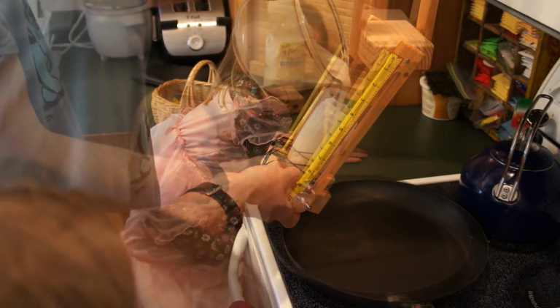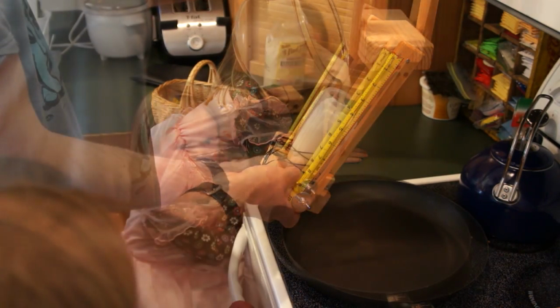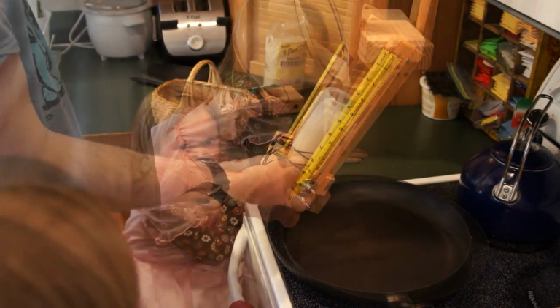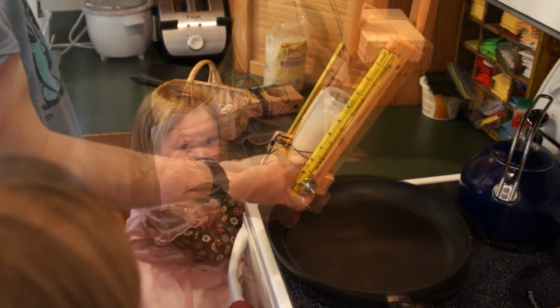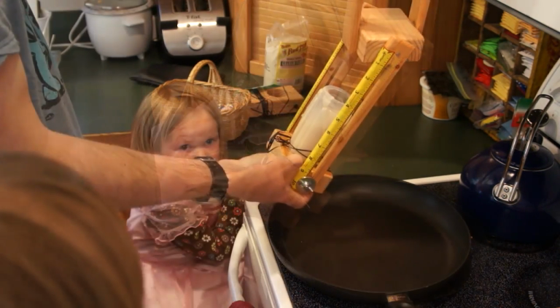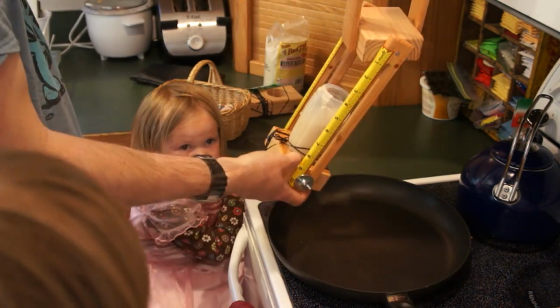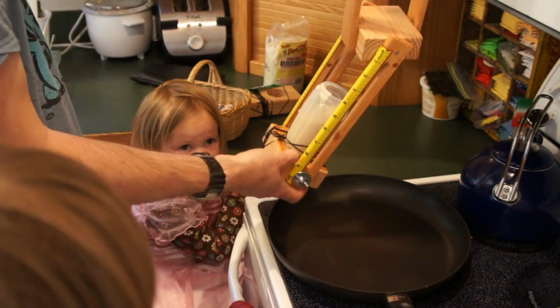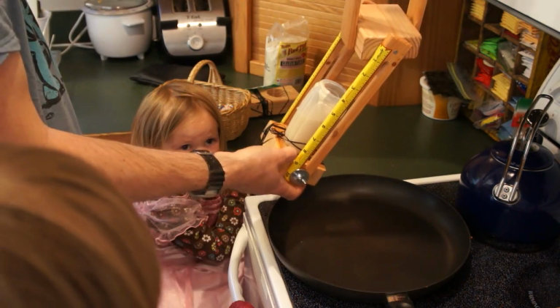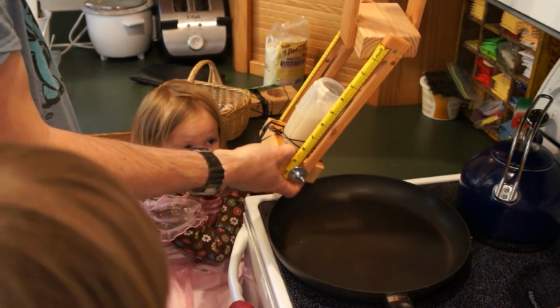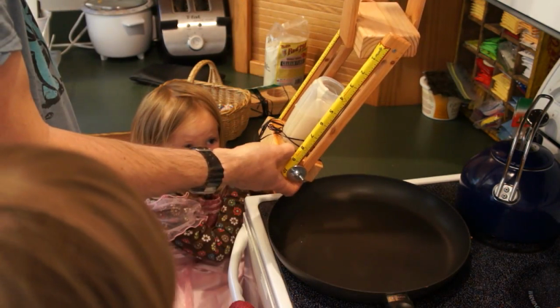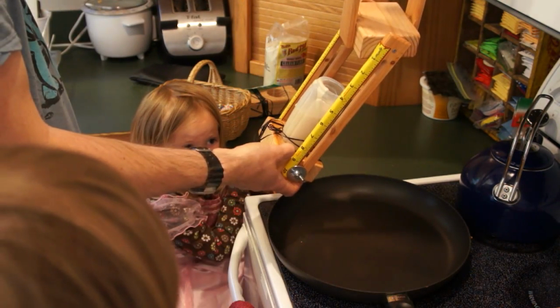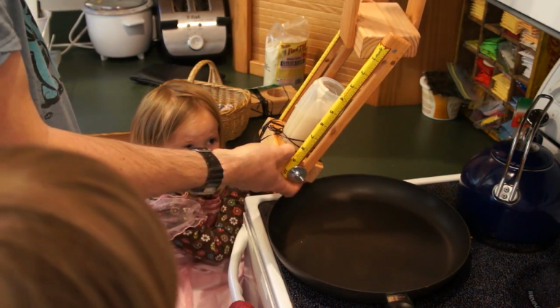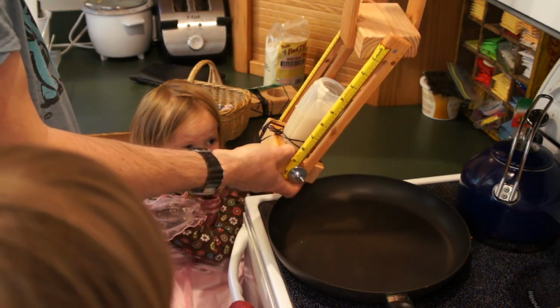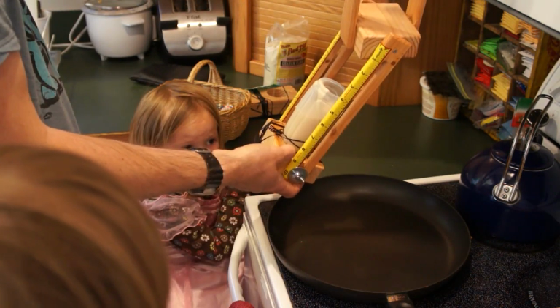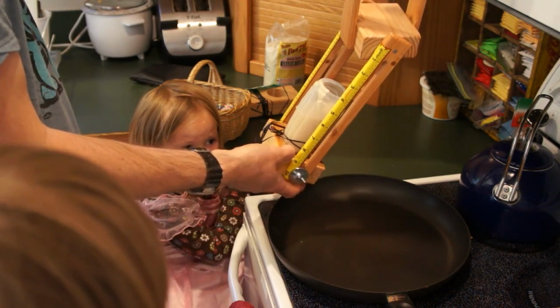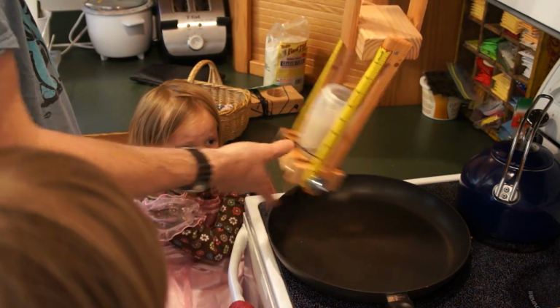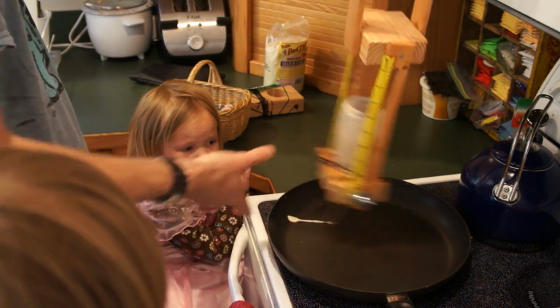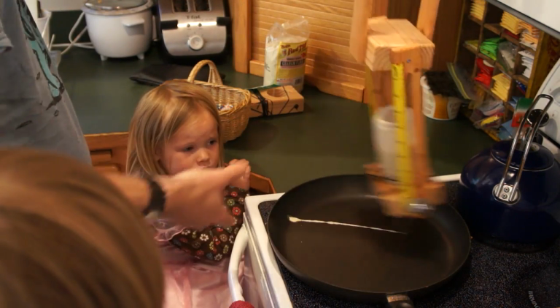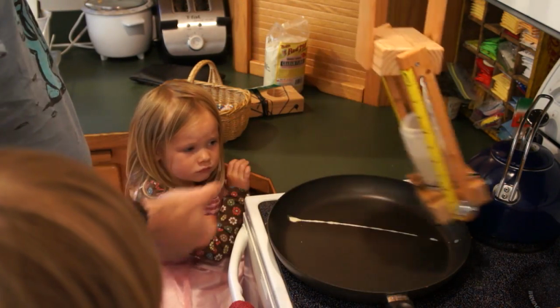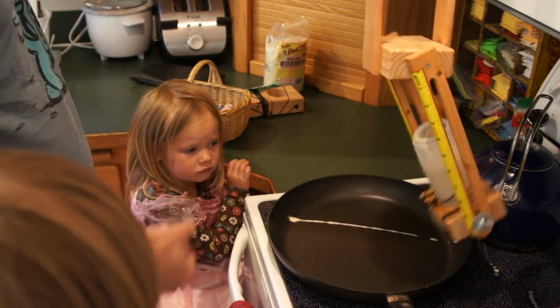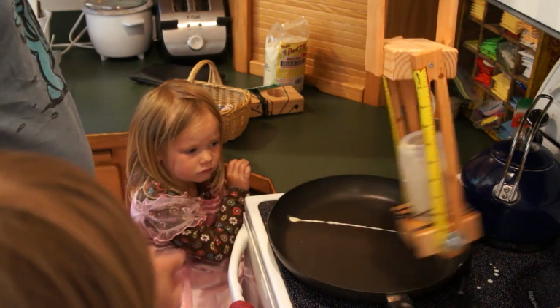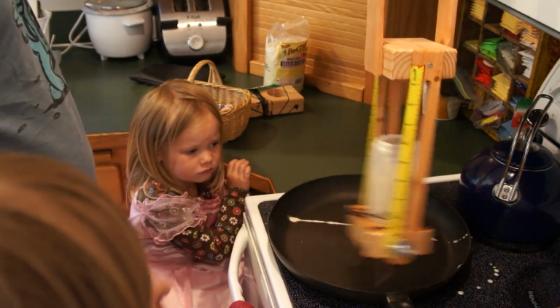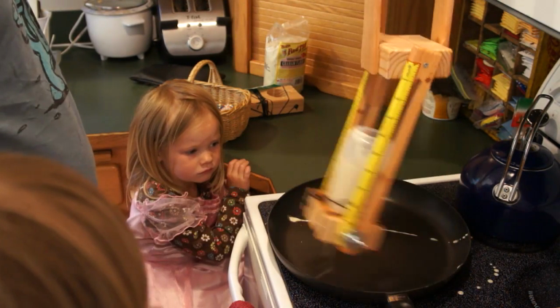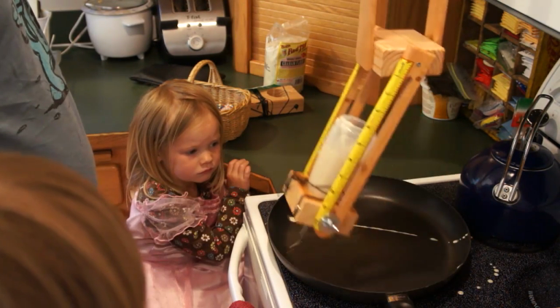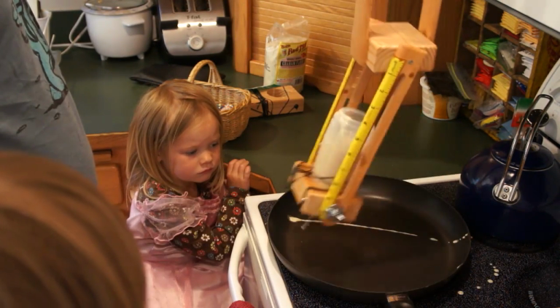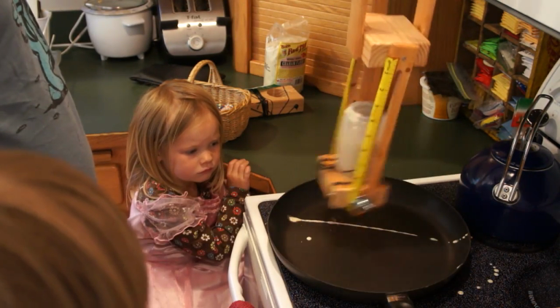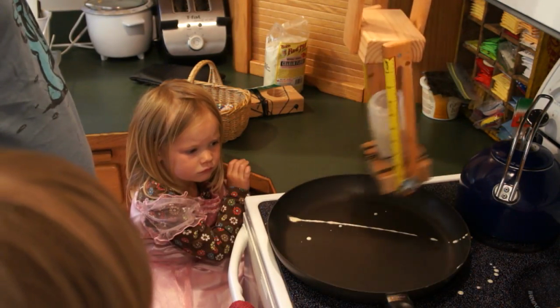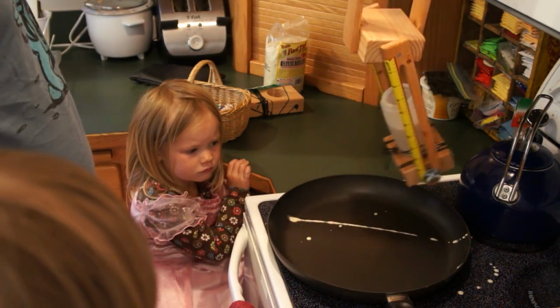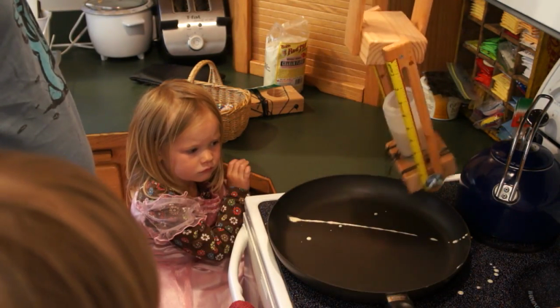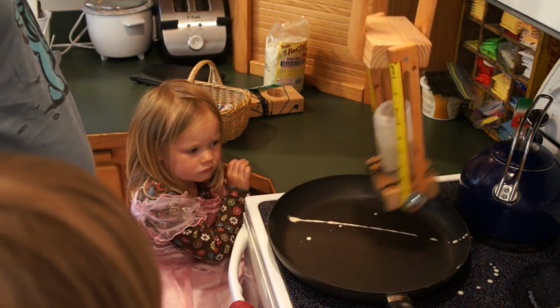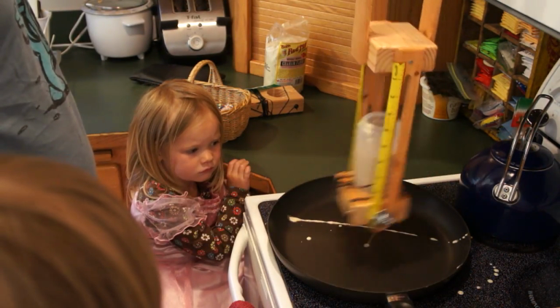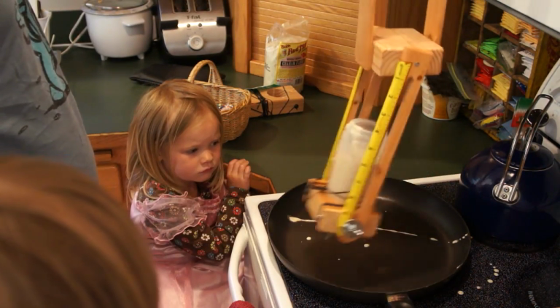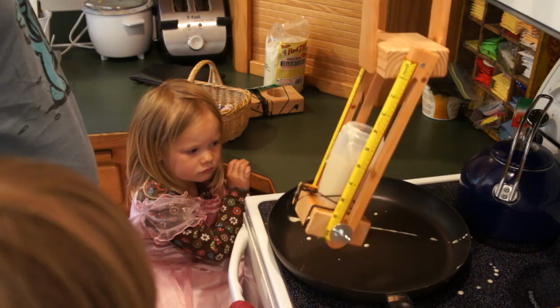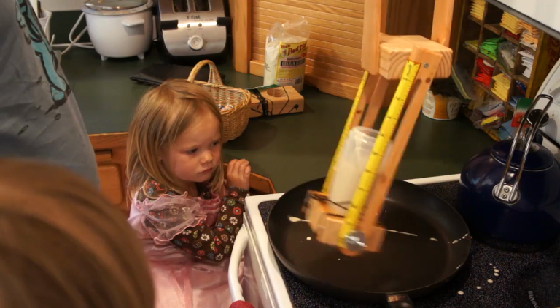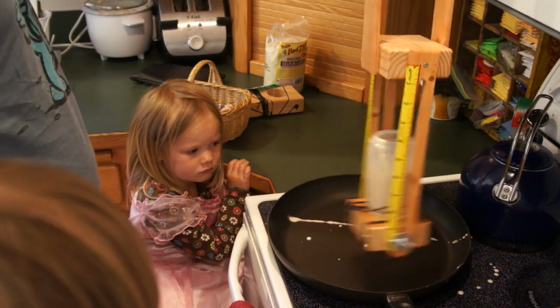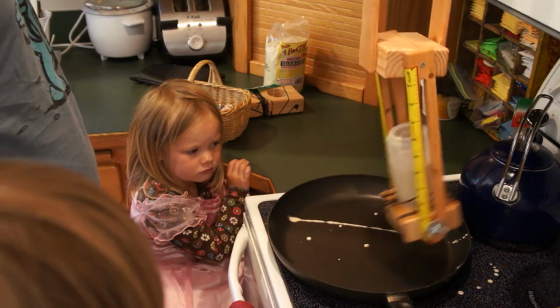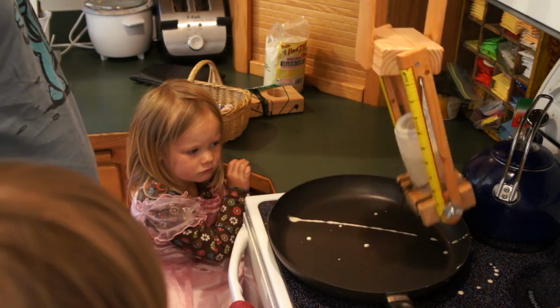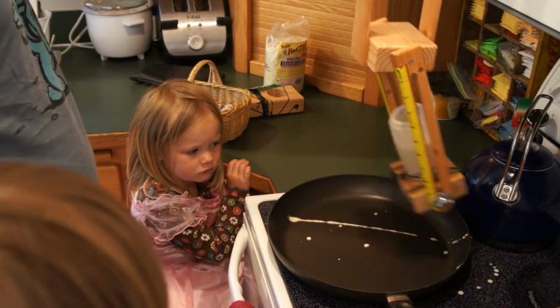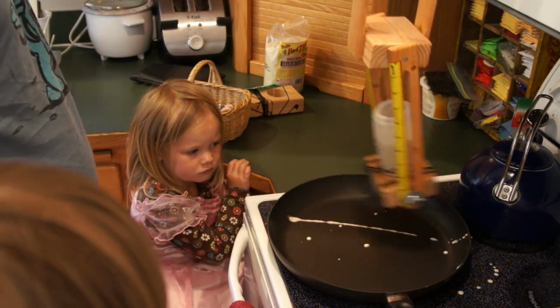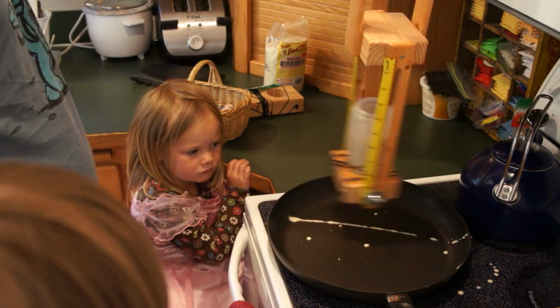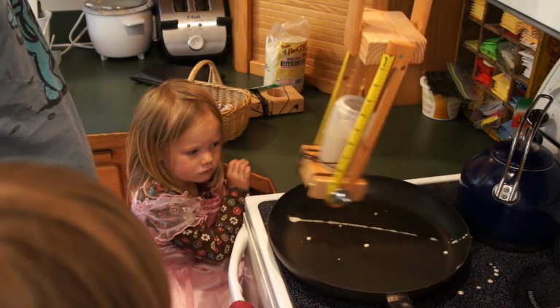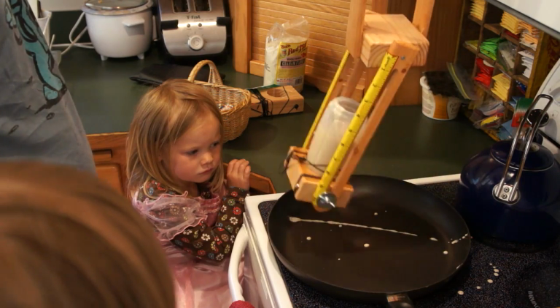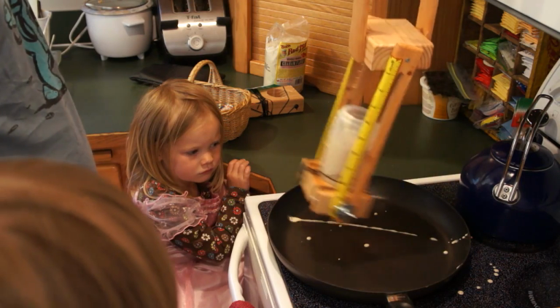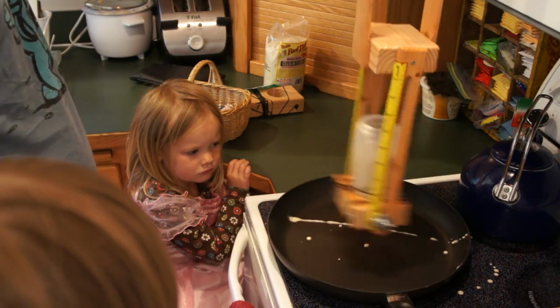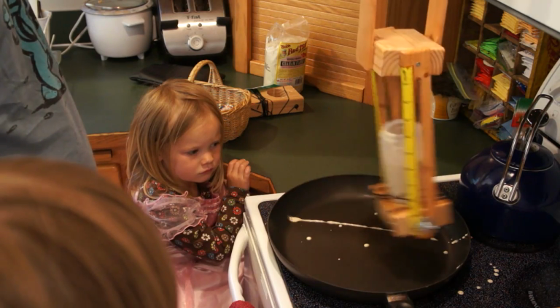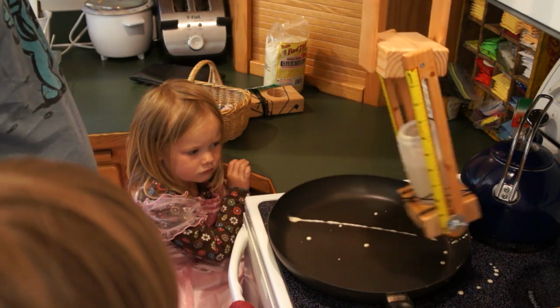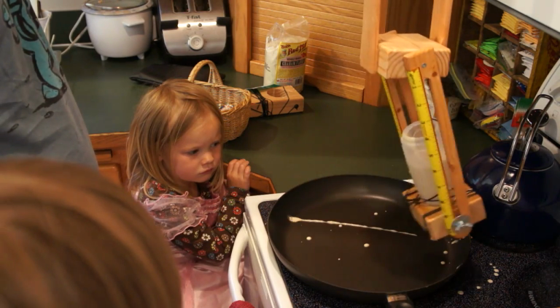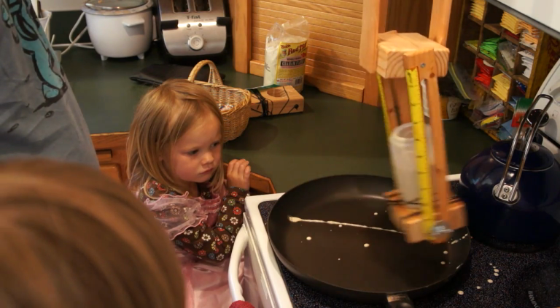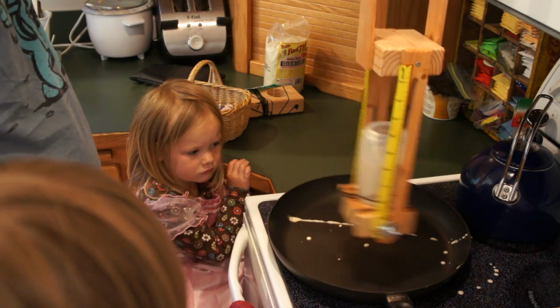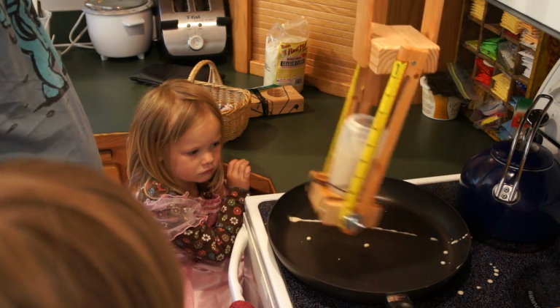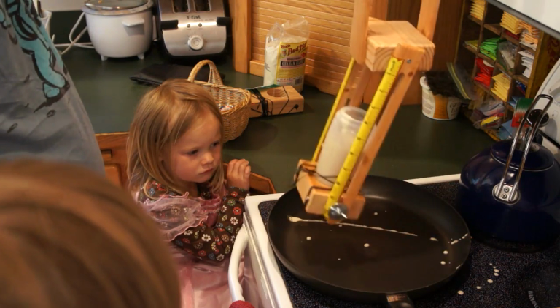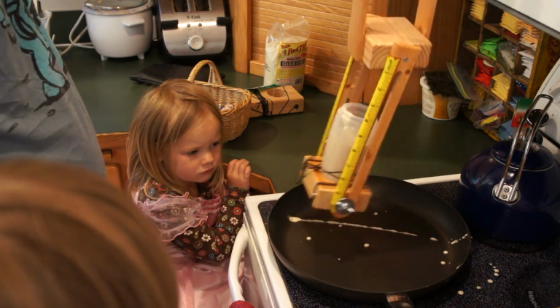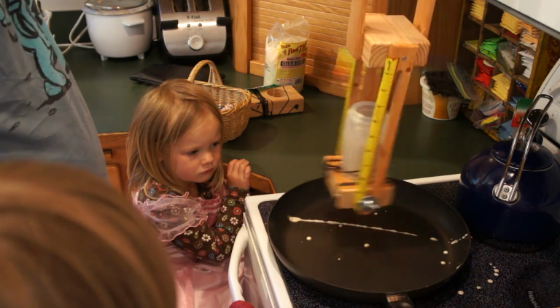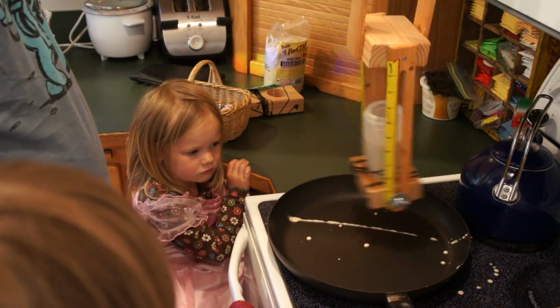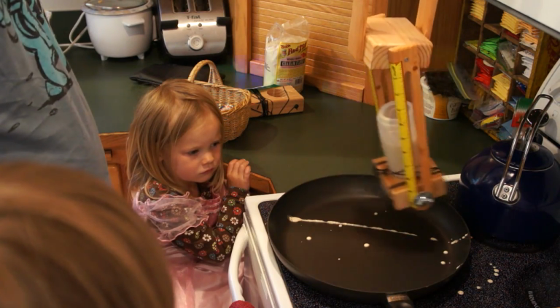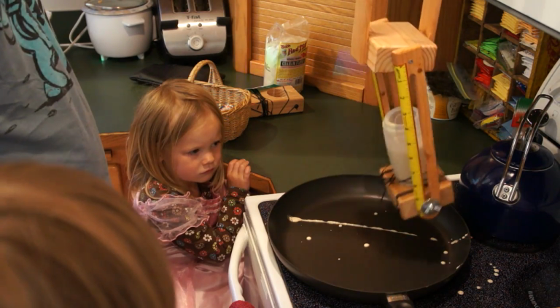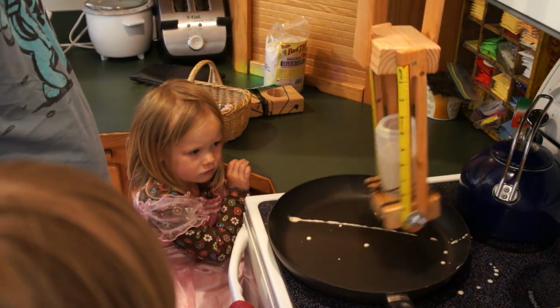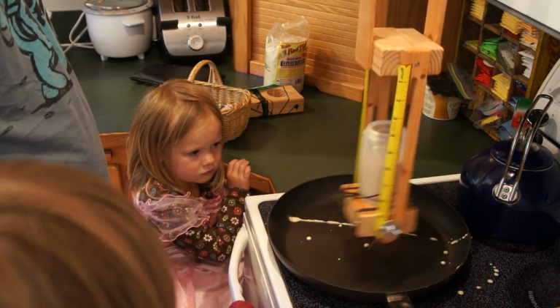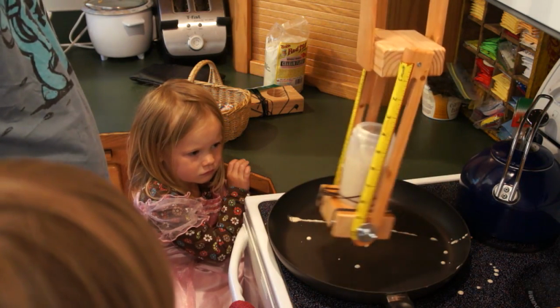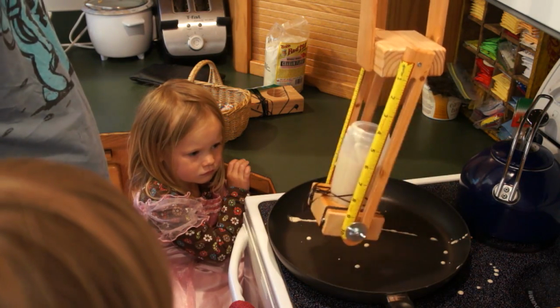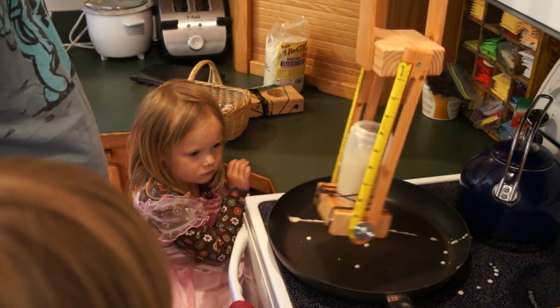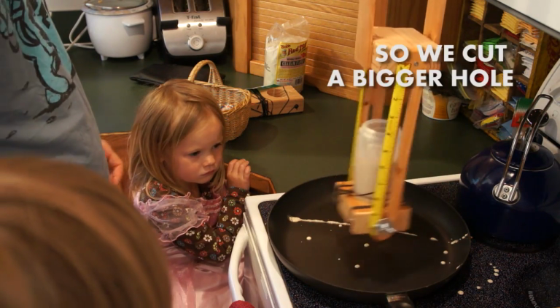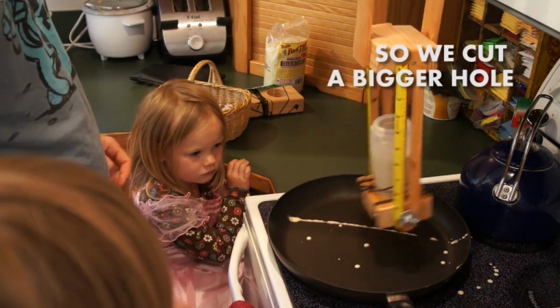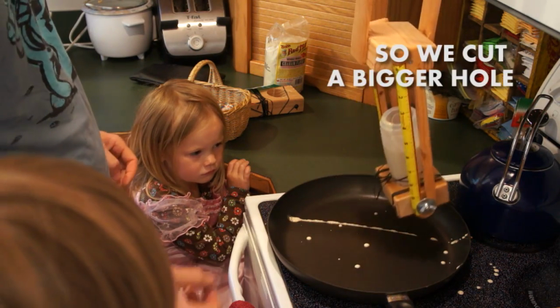Two, one, zero. Yeah. It clogged immediately.